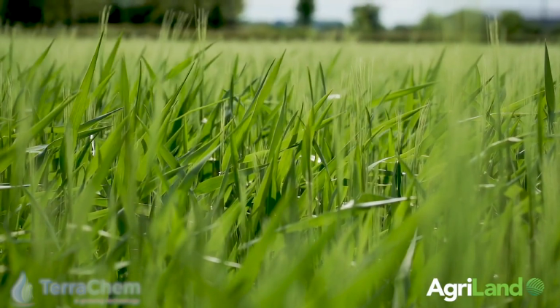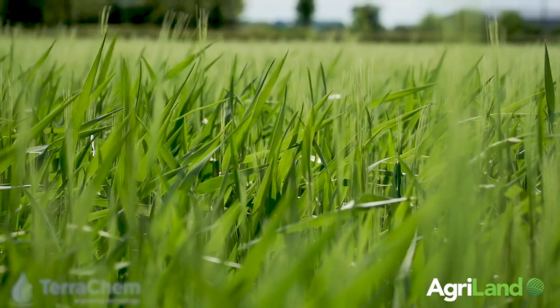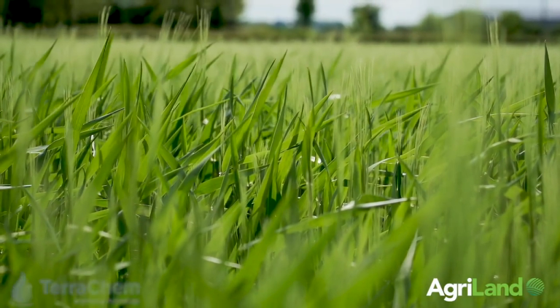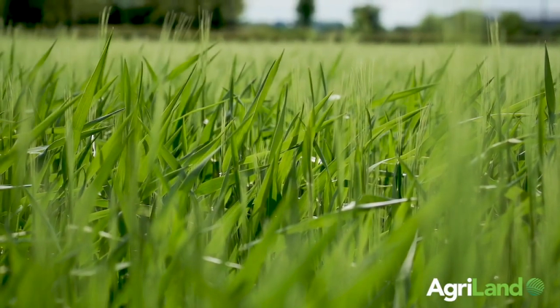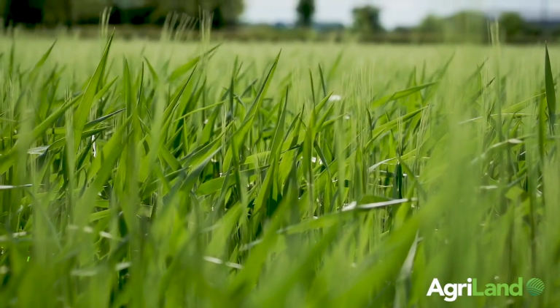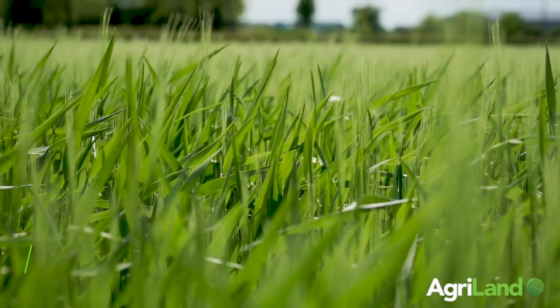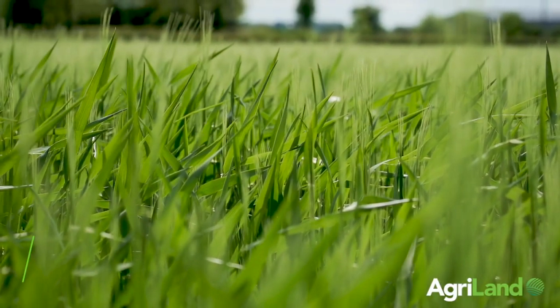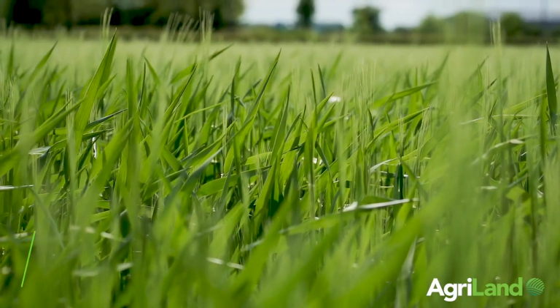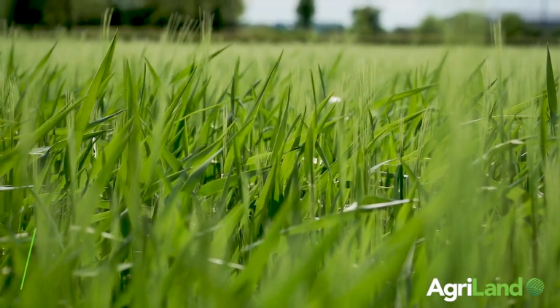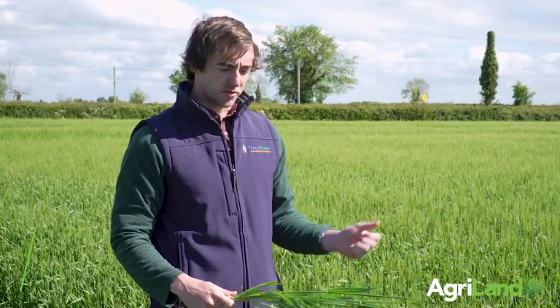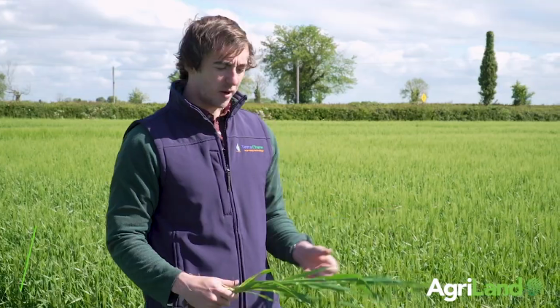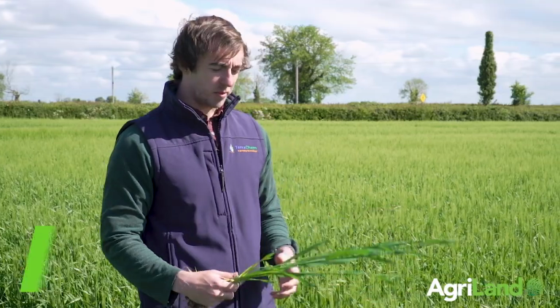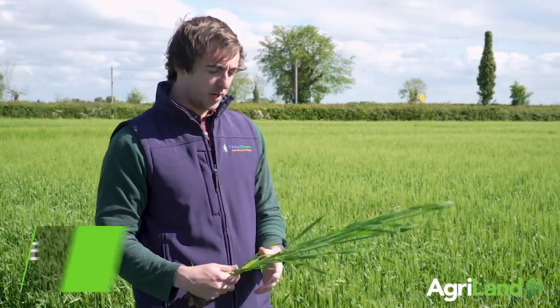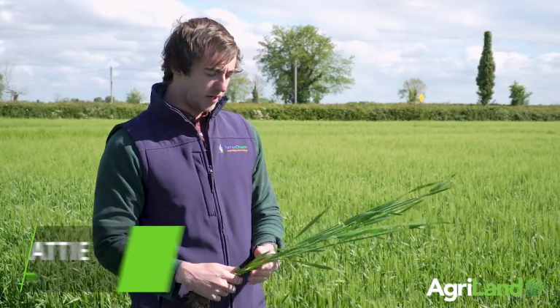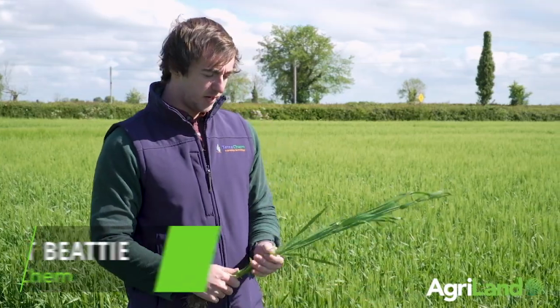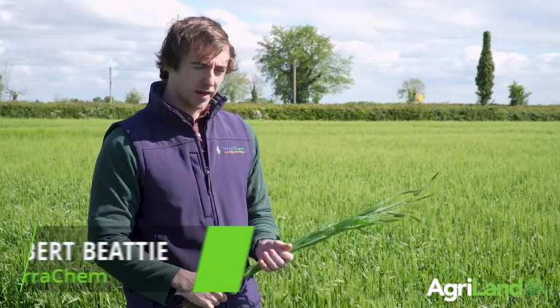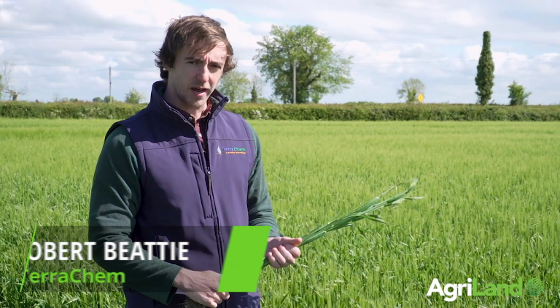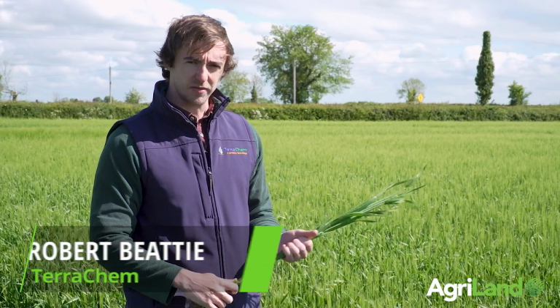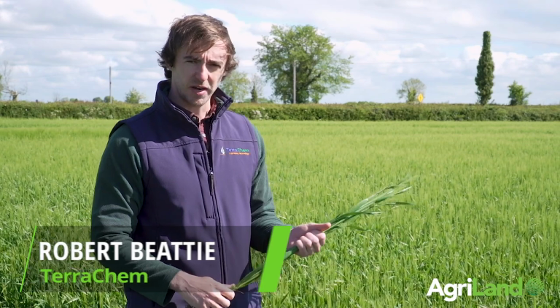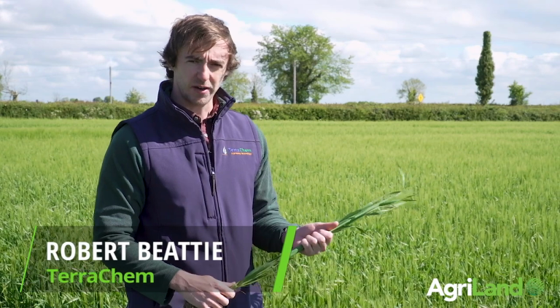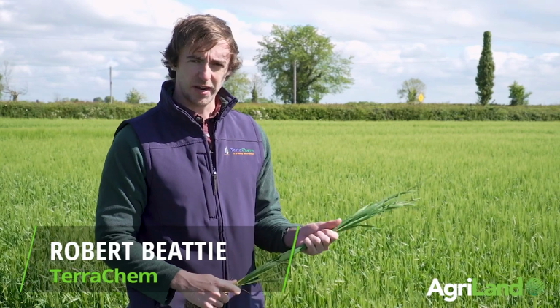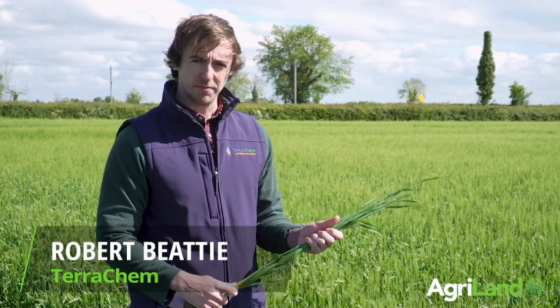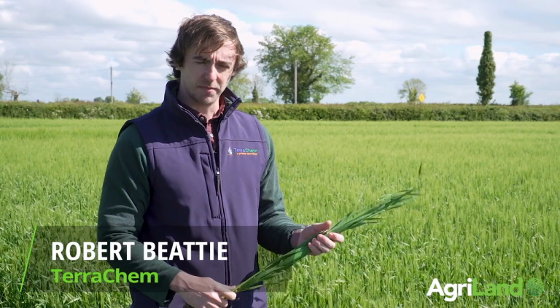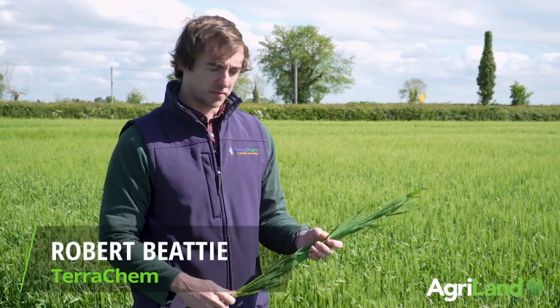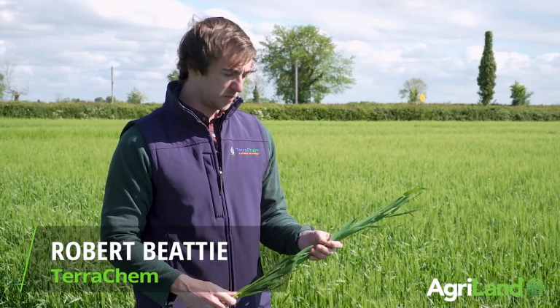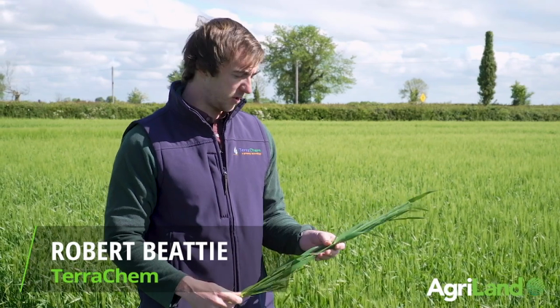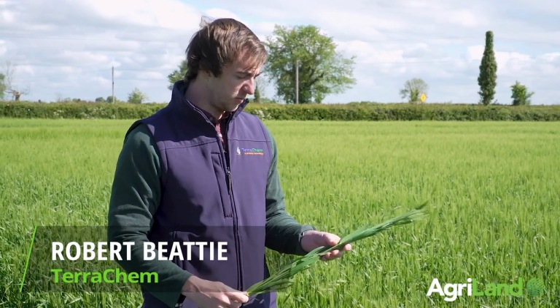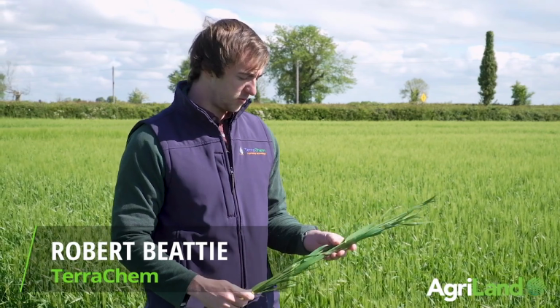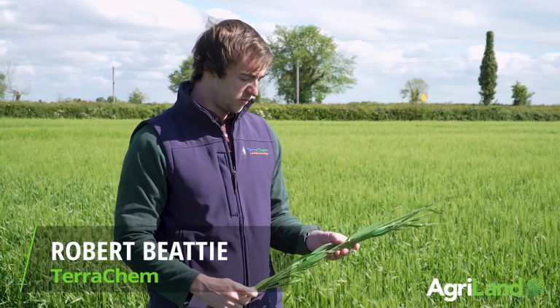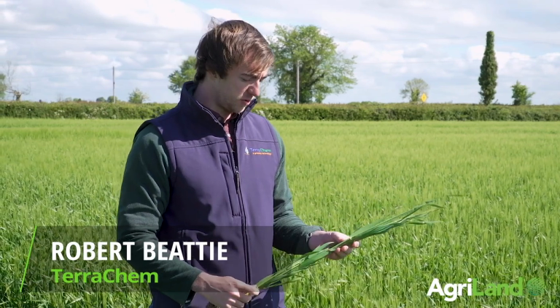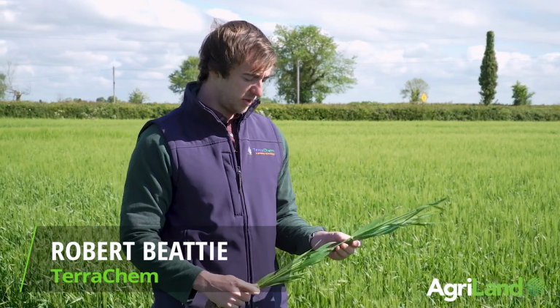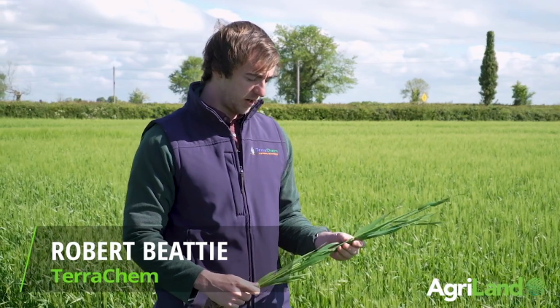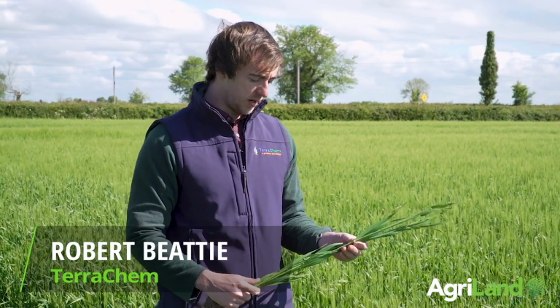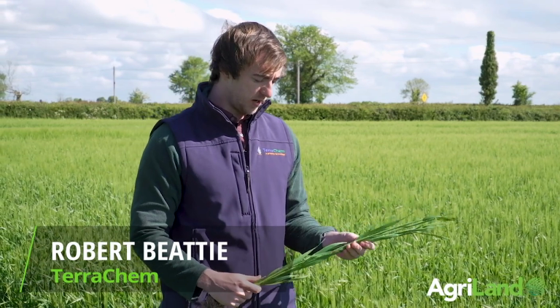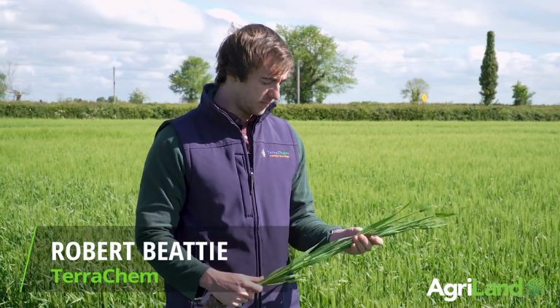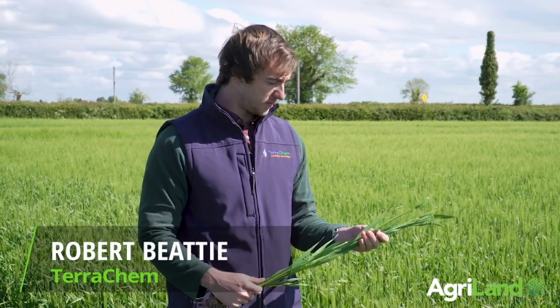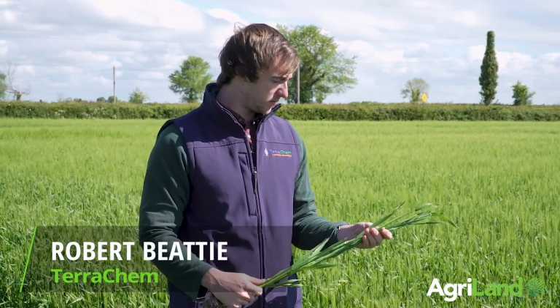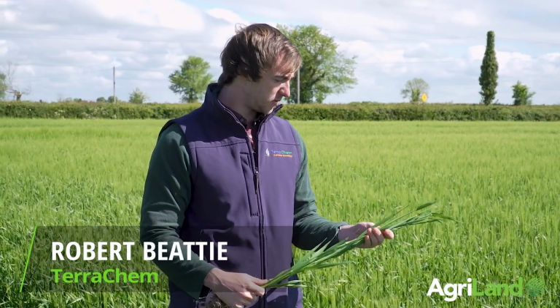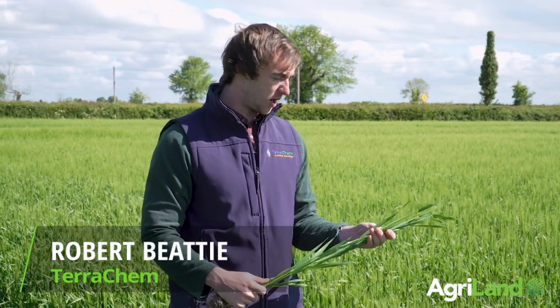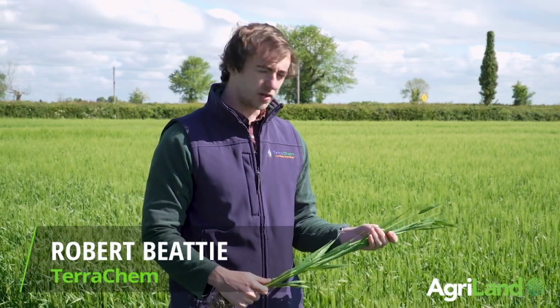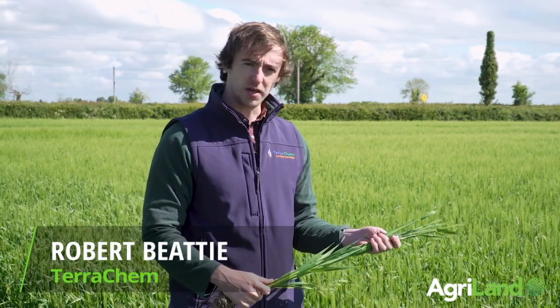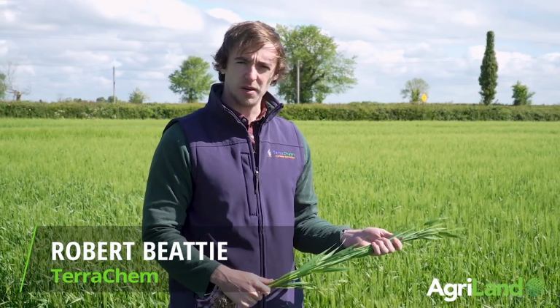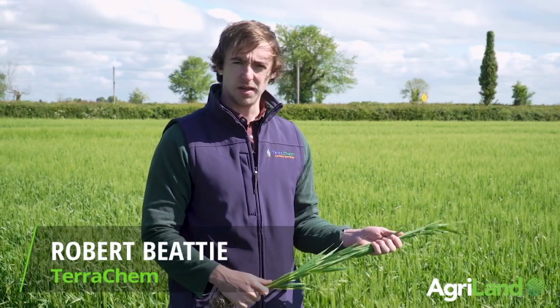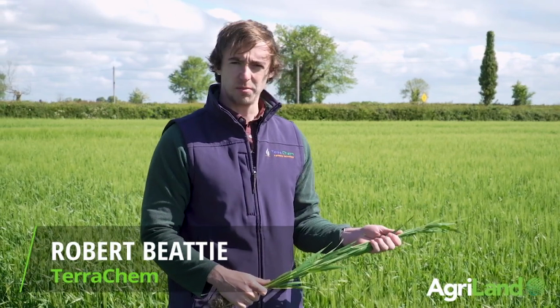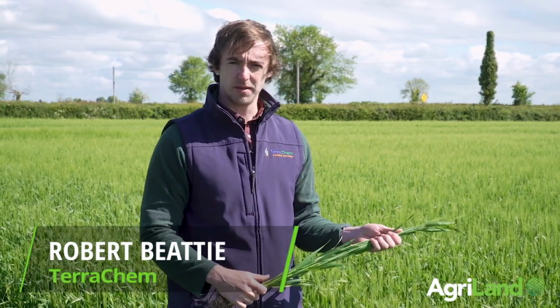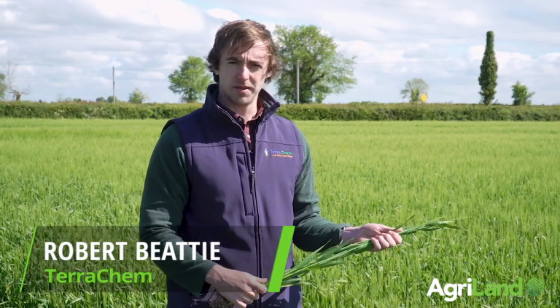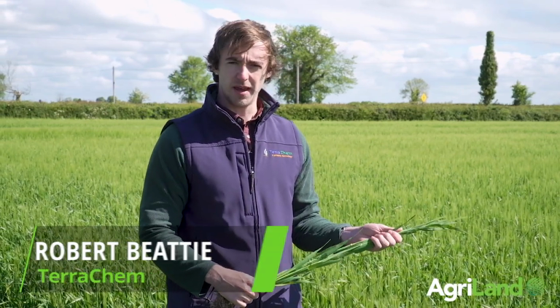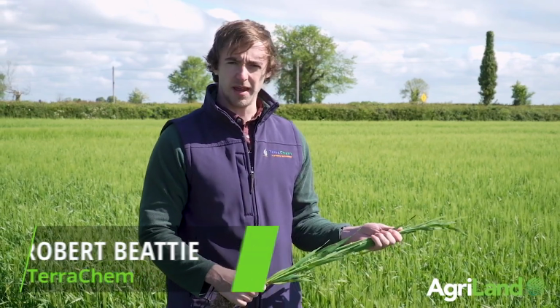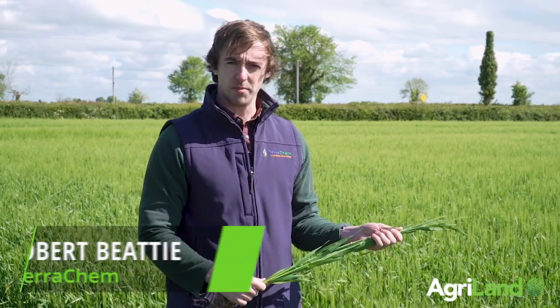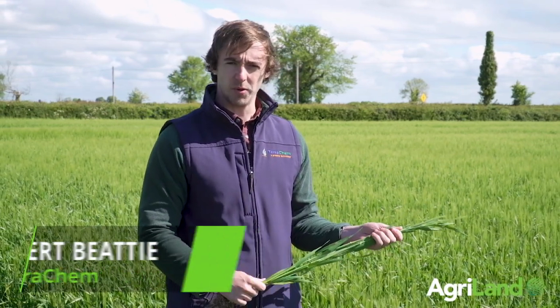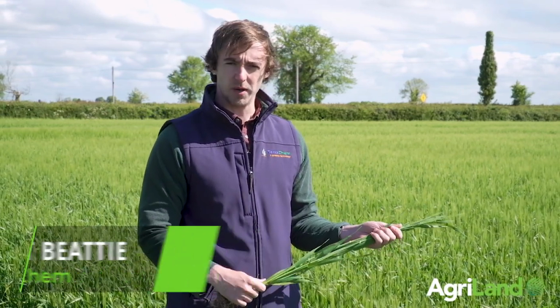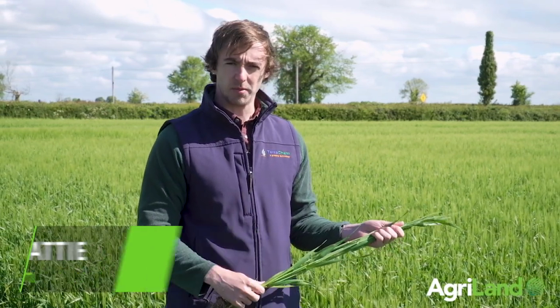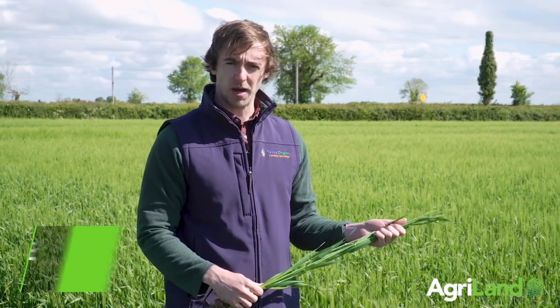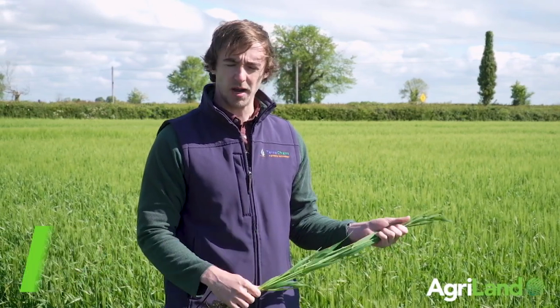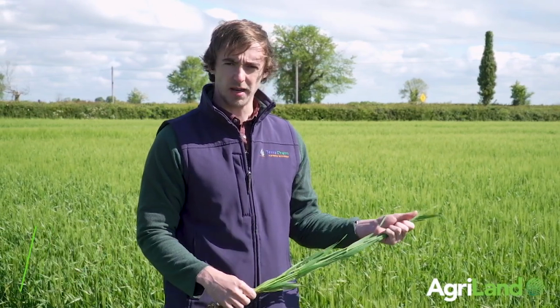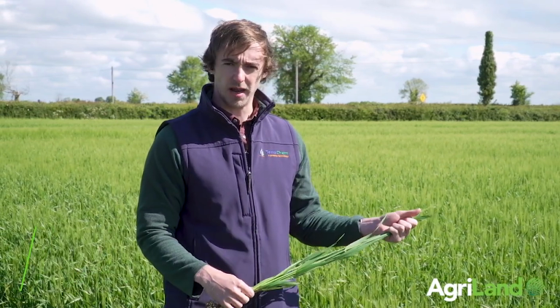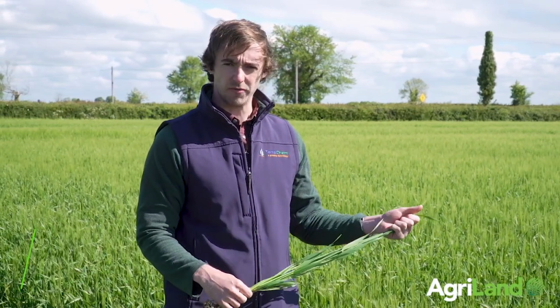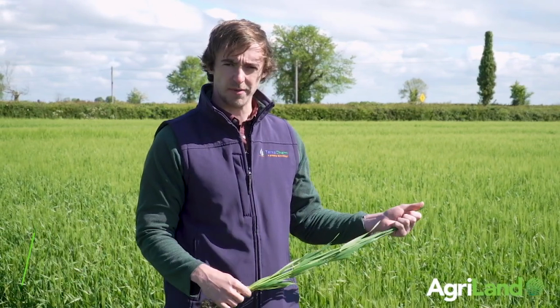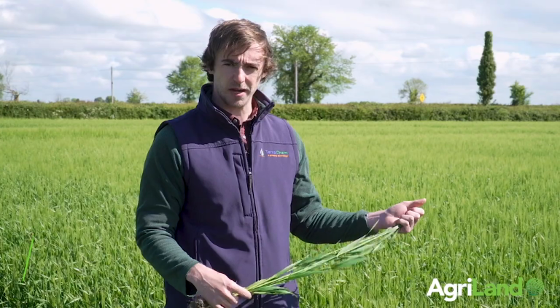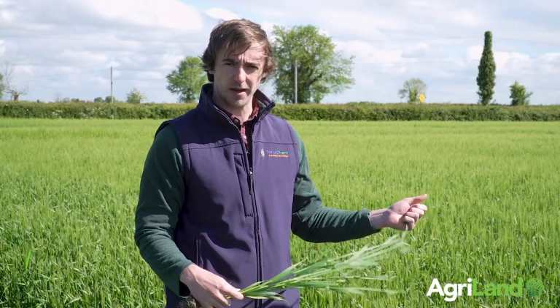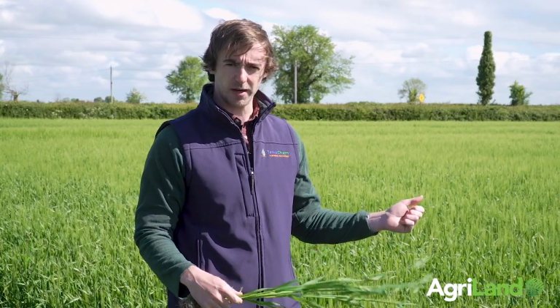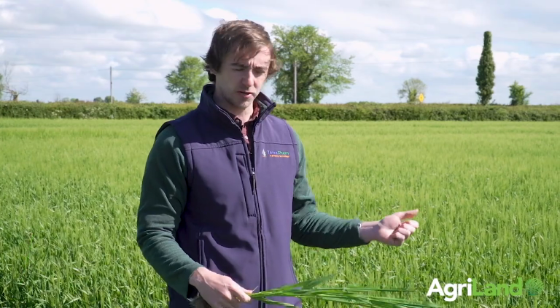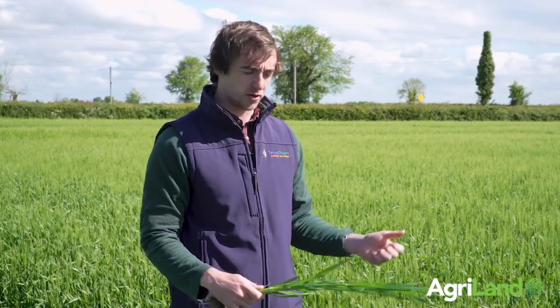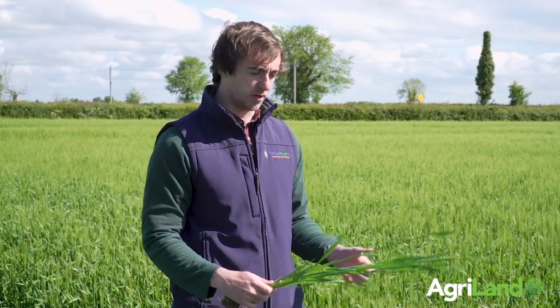My name is Robert Beatty of TerraChem. I'm going to talk to you today about winter barley and ramularia control.